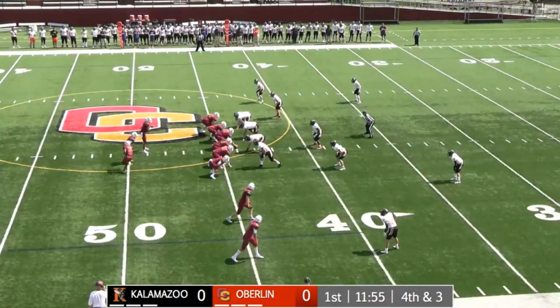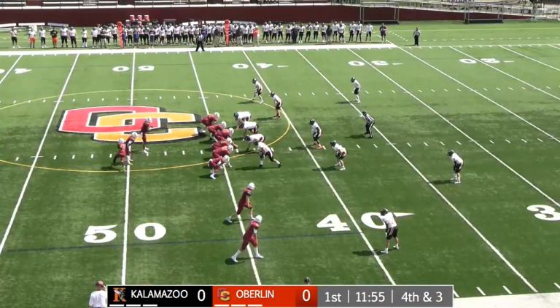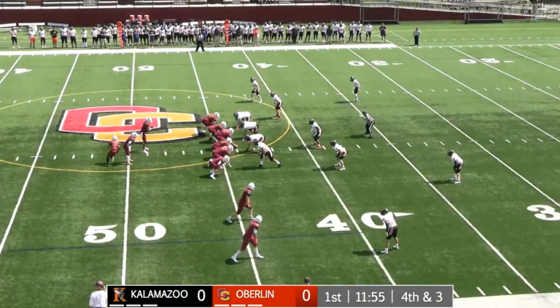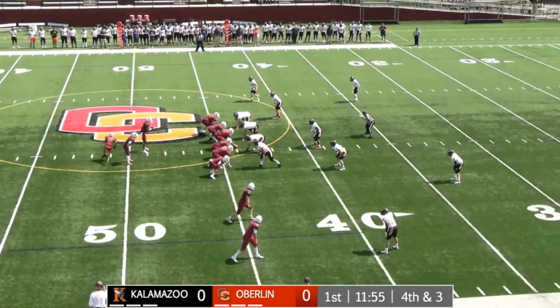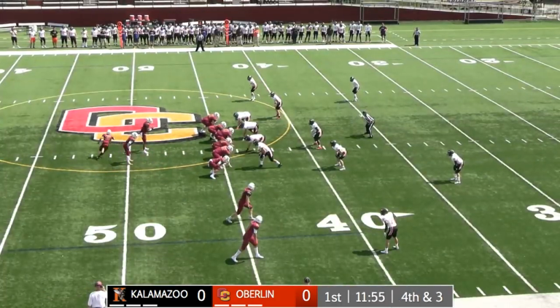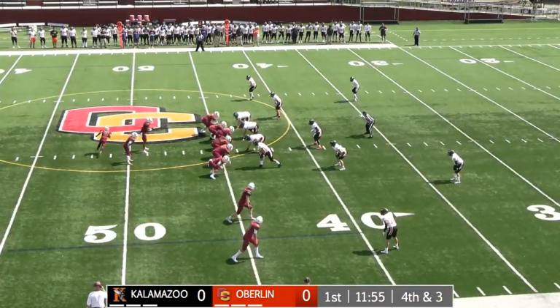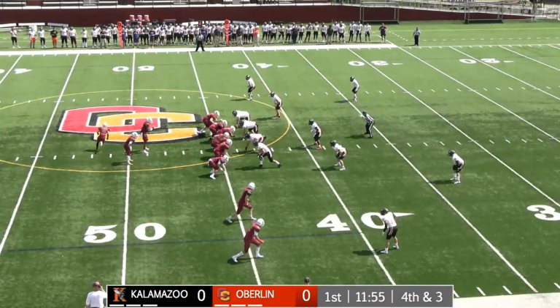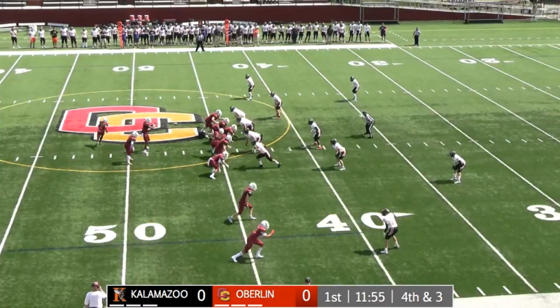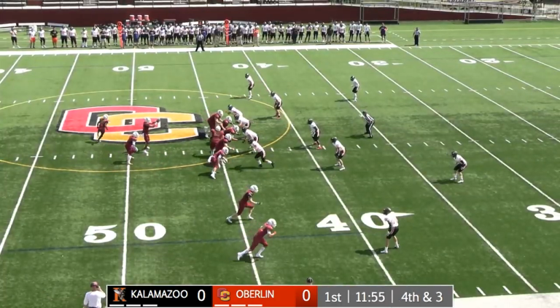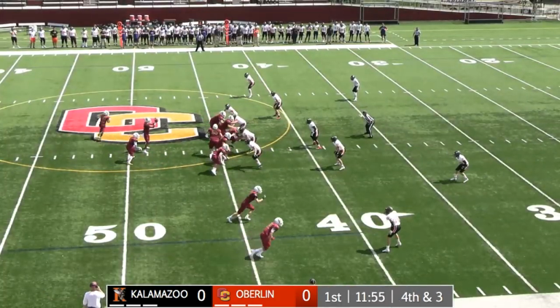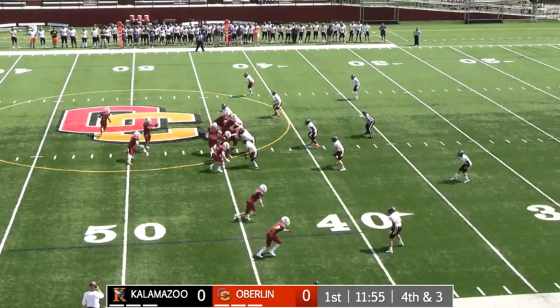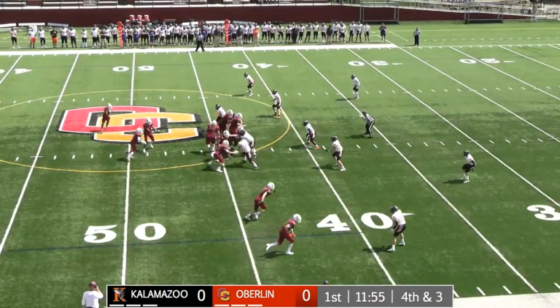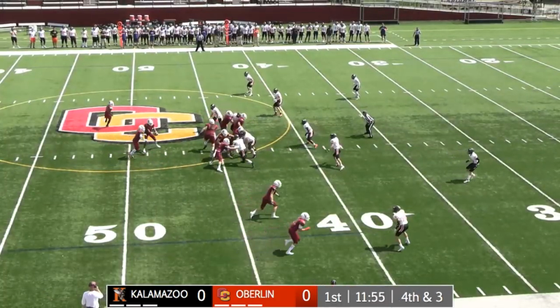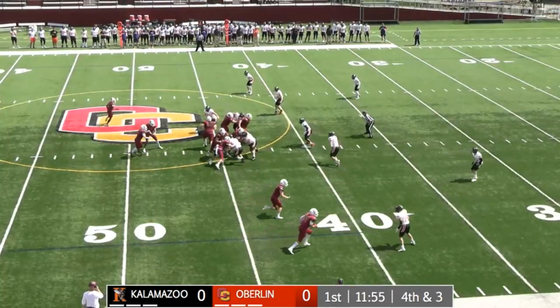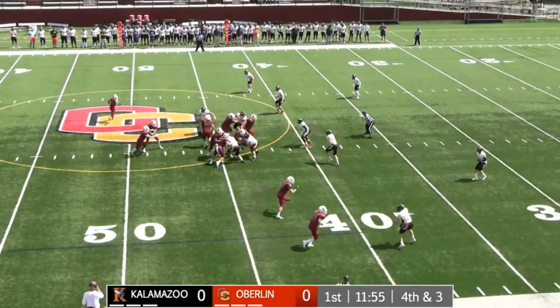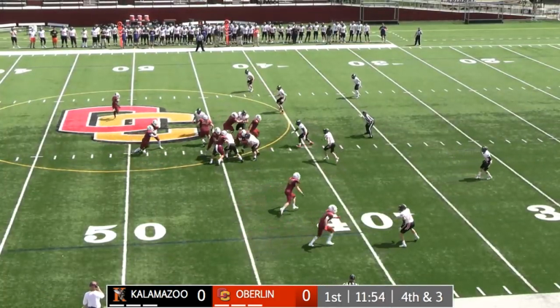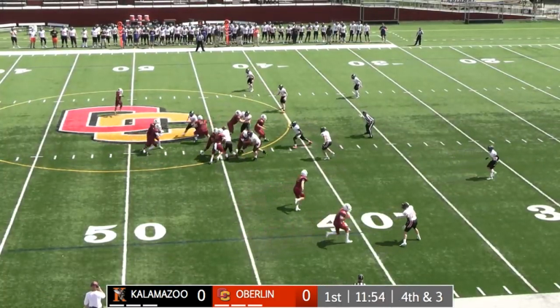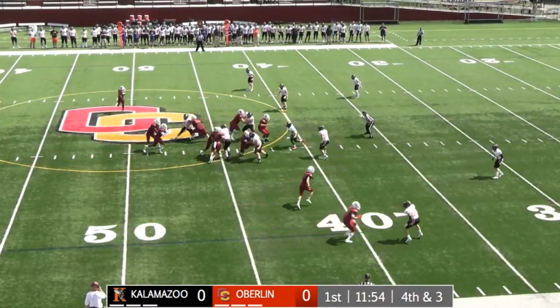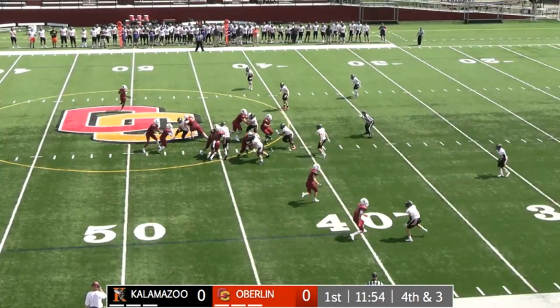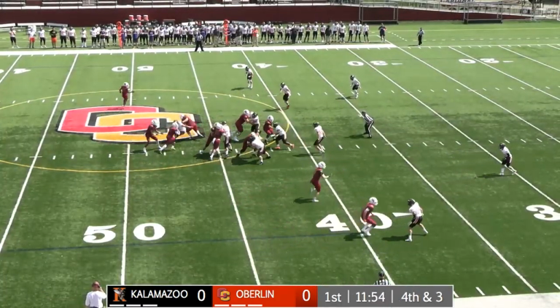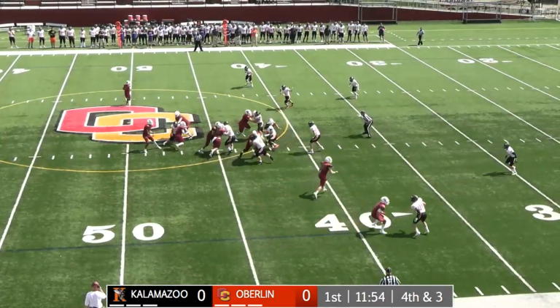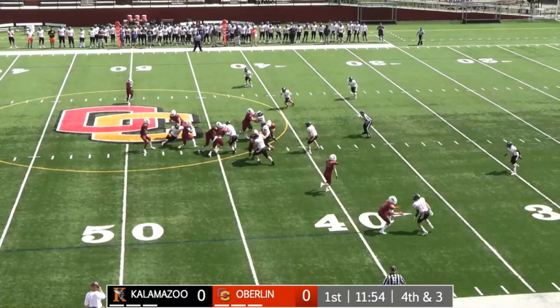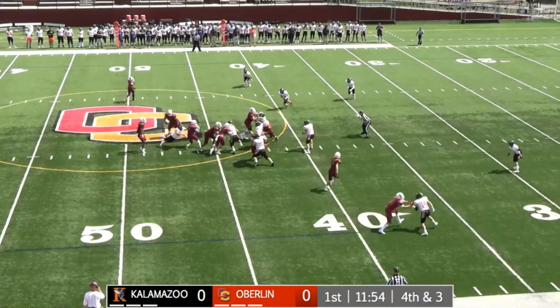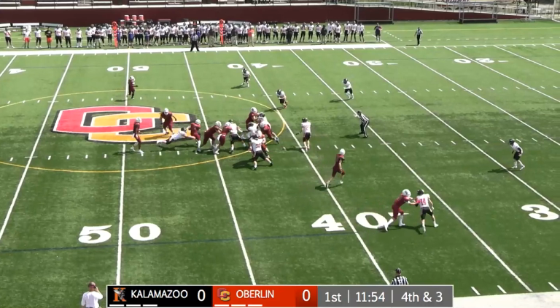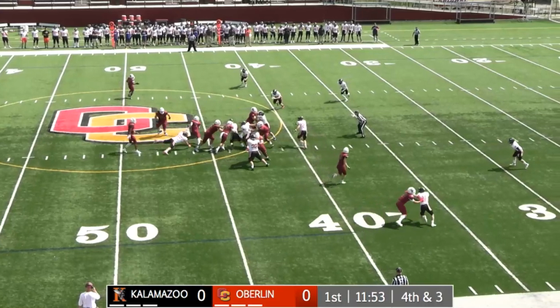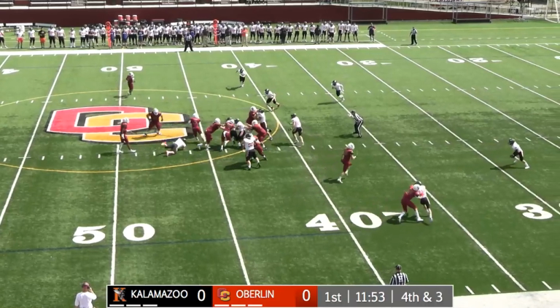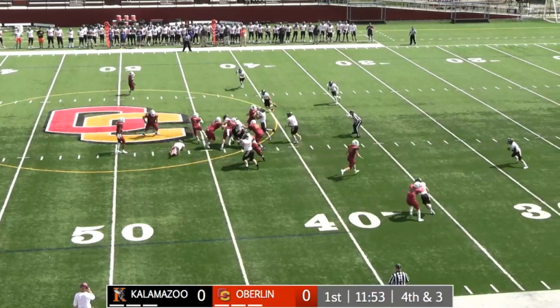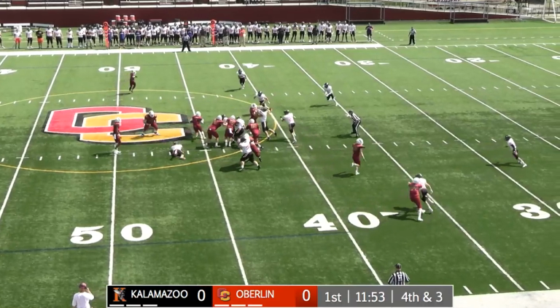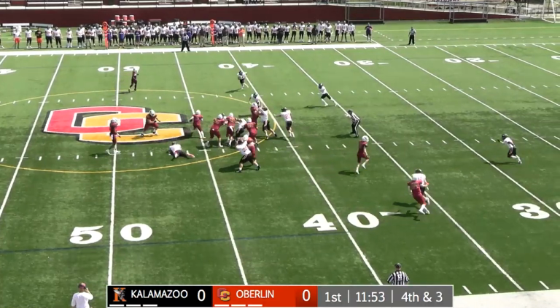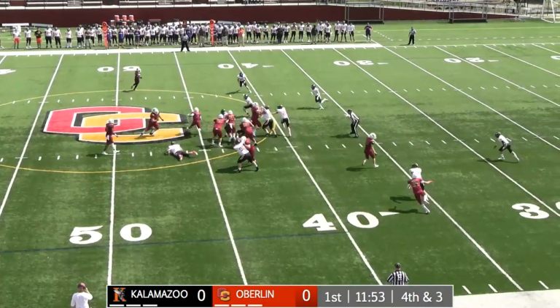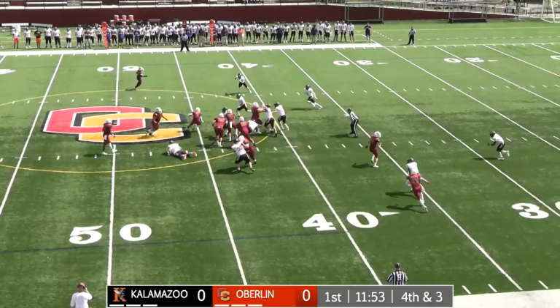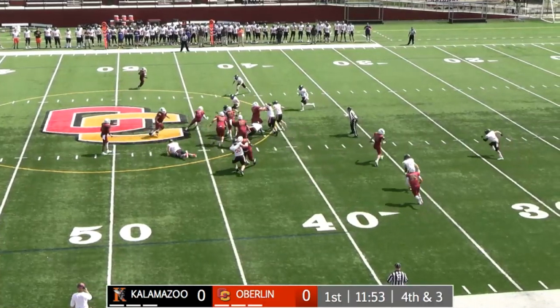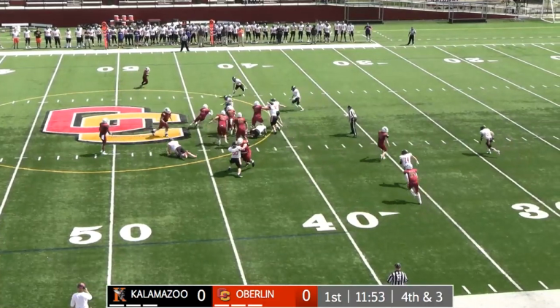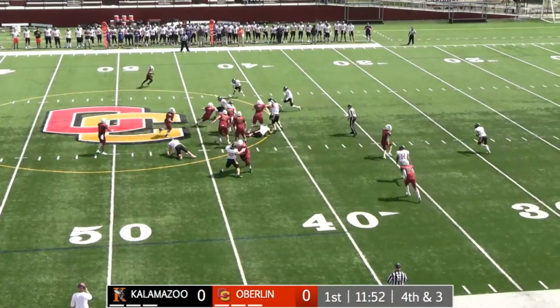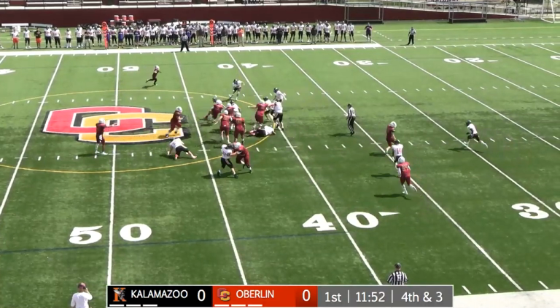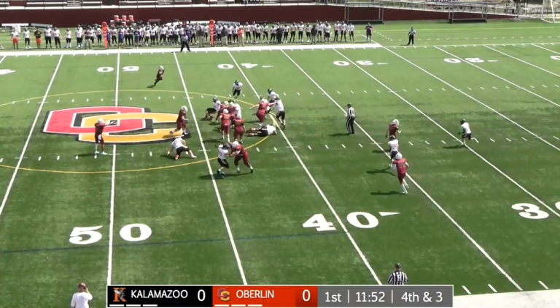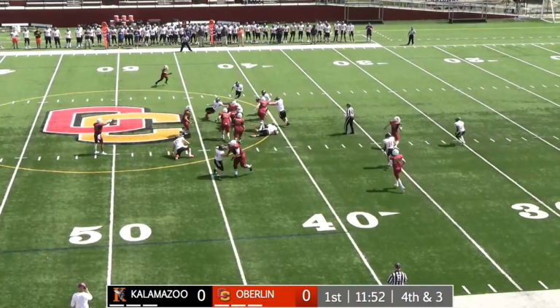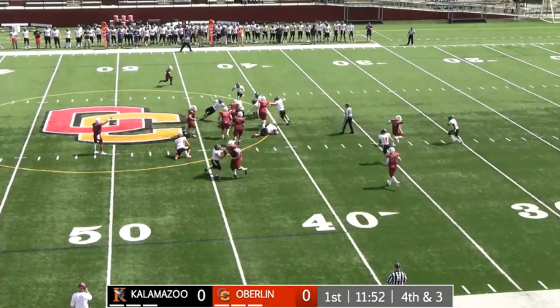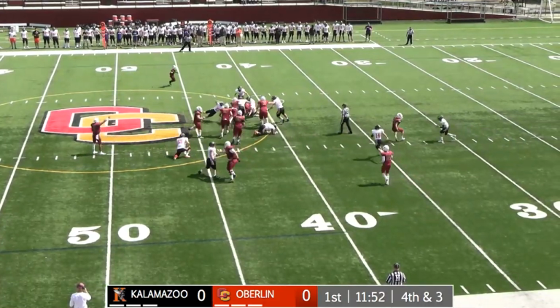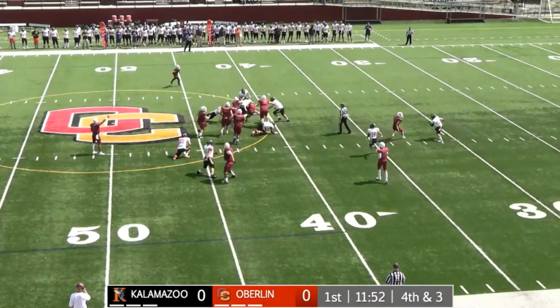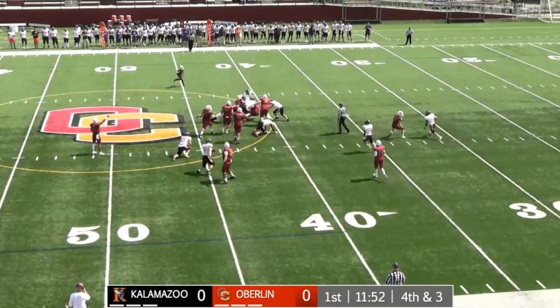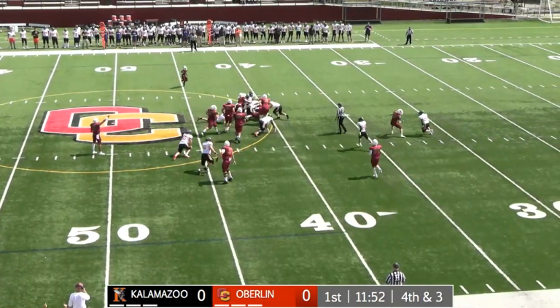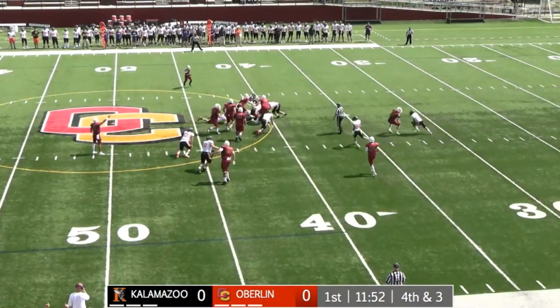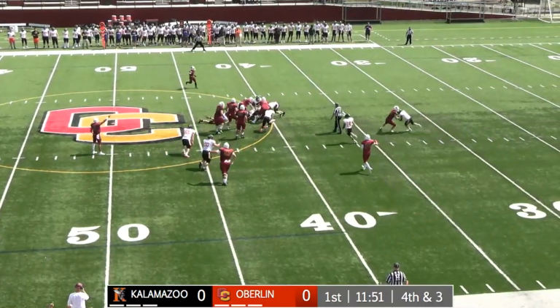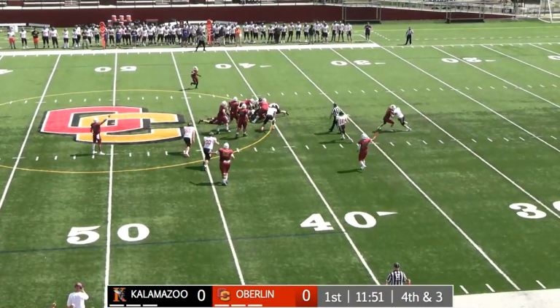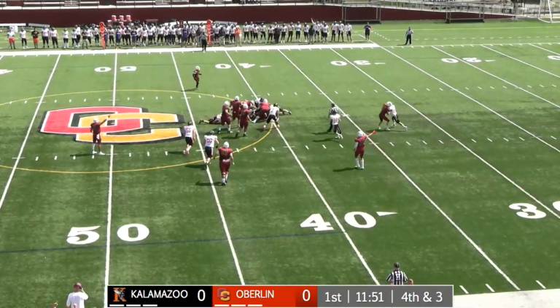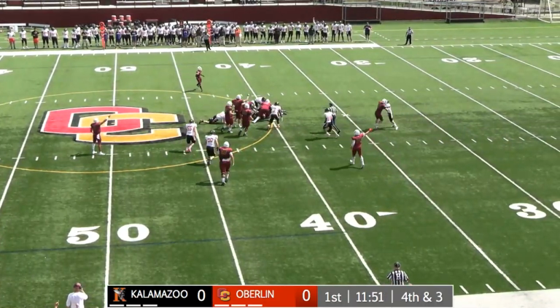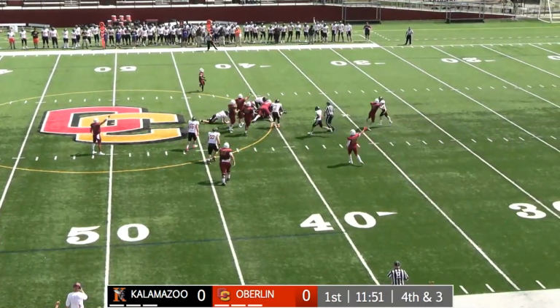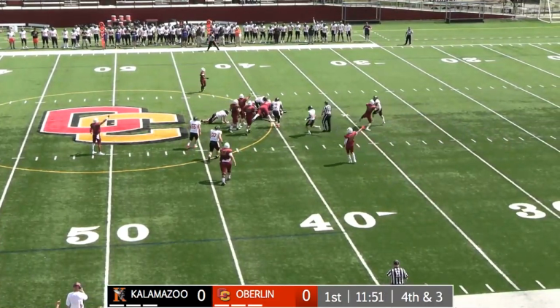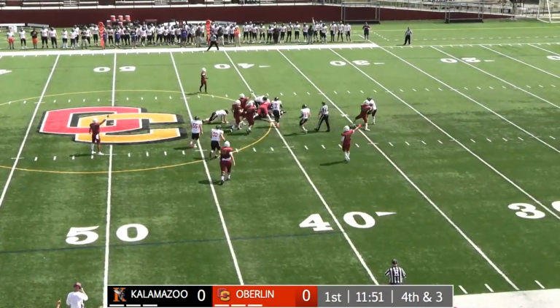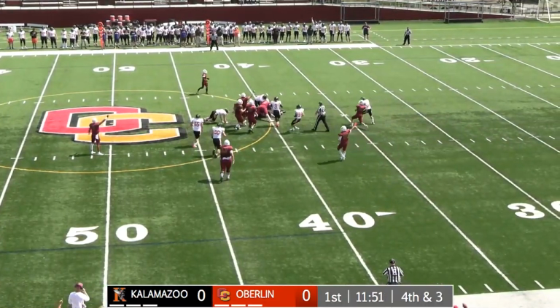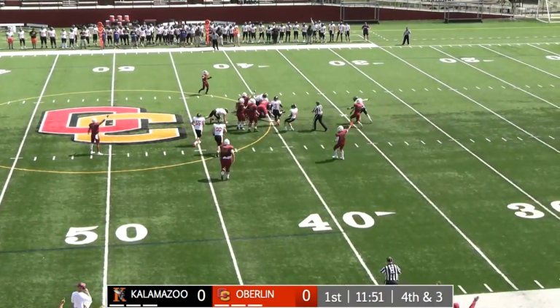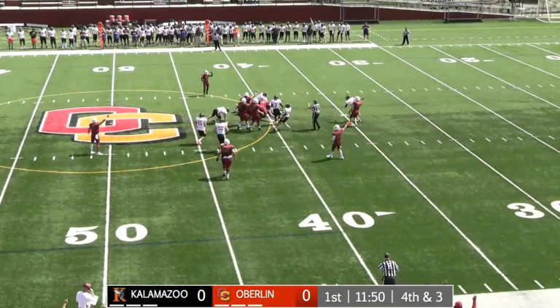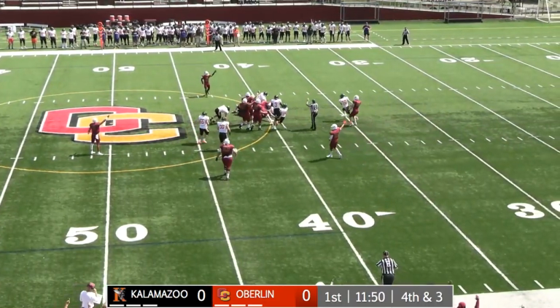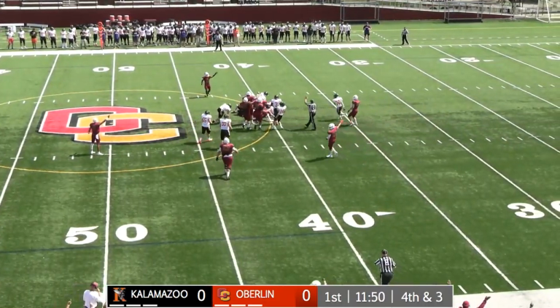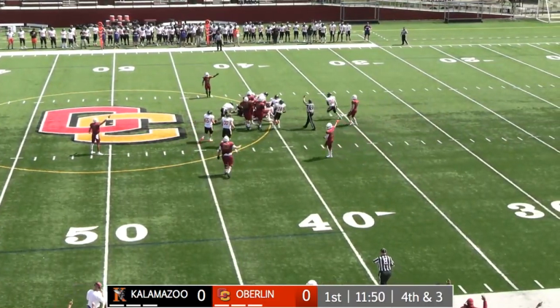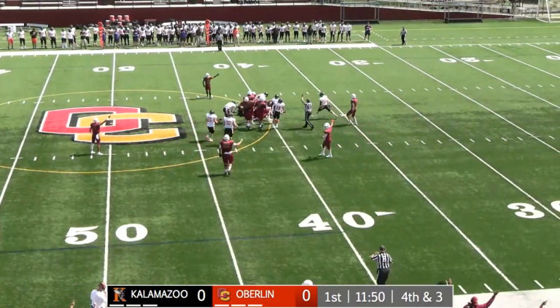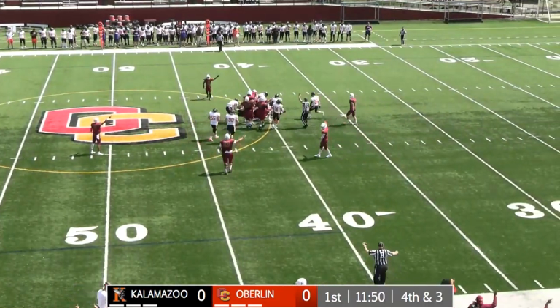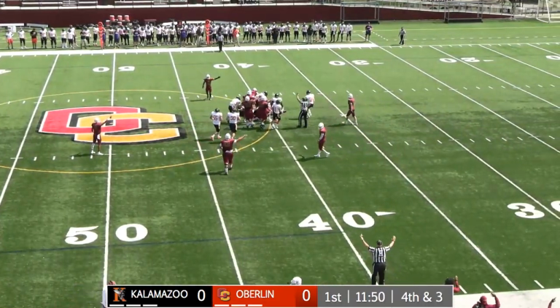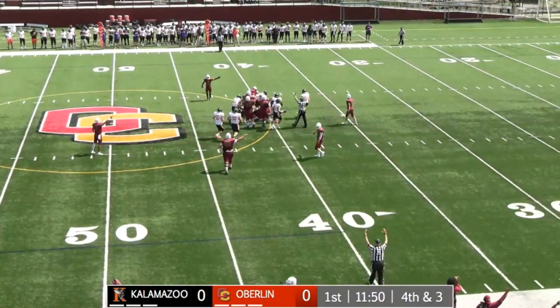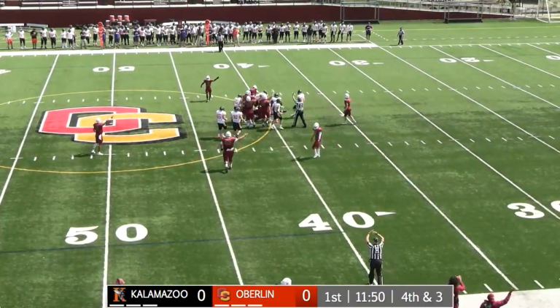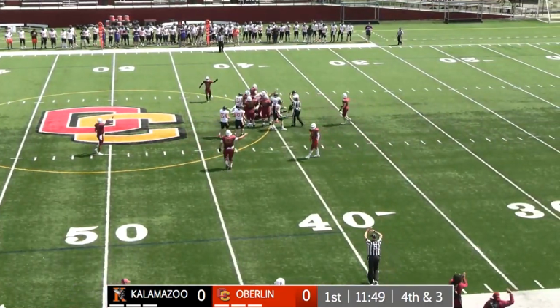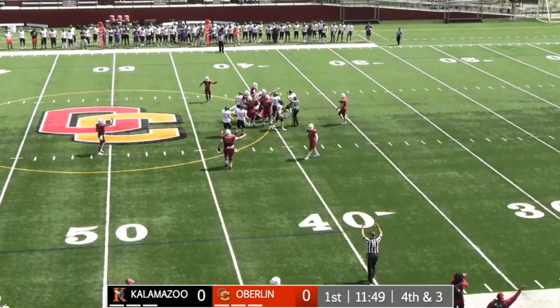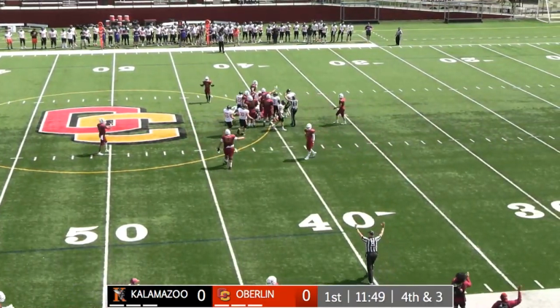Sends a man in motion across — that's Methu Edwards. Hands off. Kobe right up the middle. First down, he'll take it down to the 40-yard line.